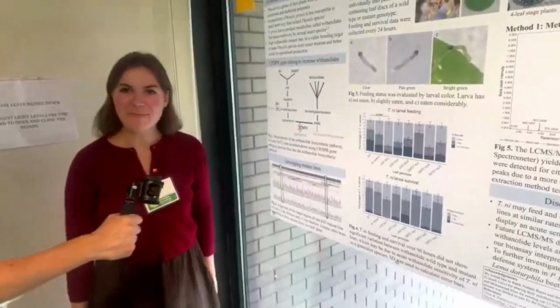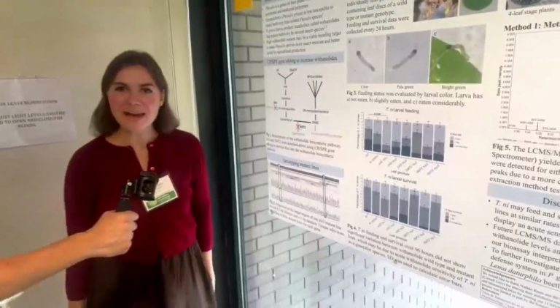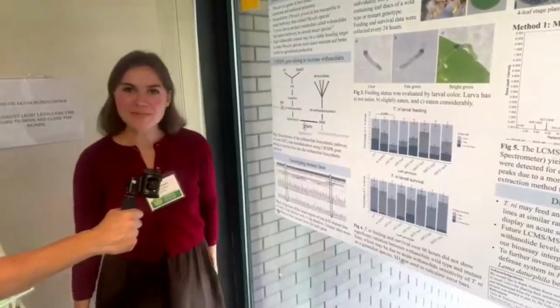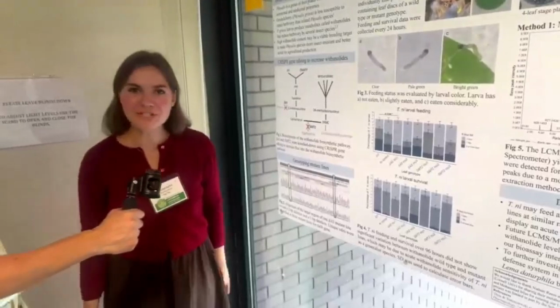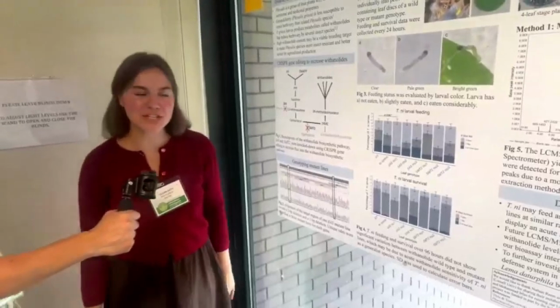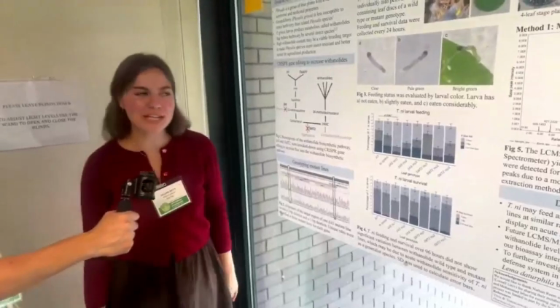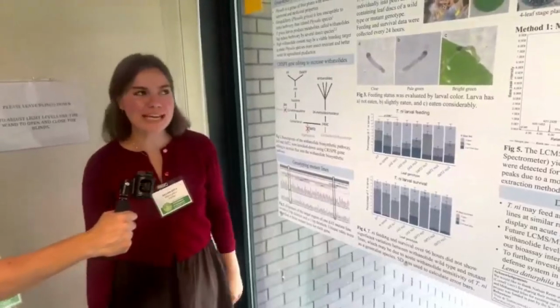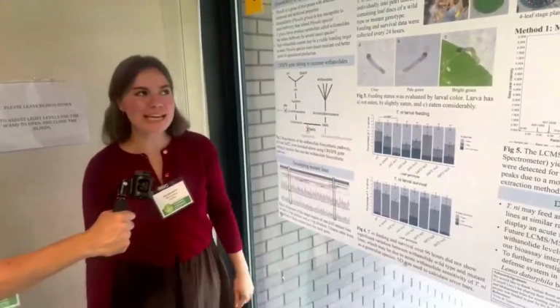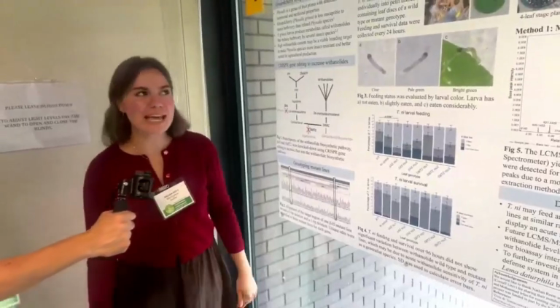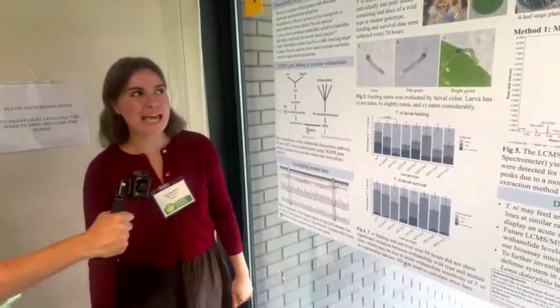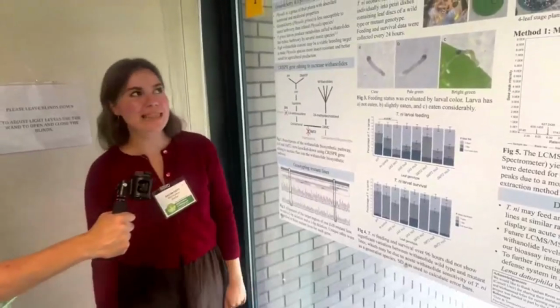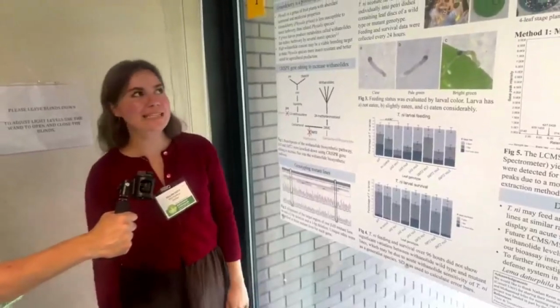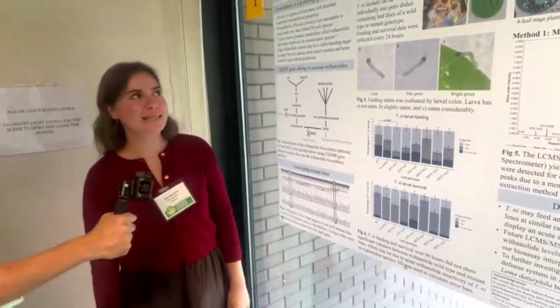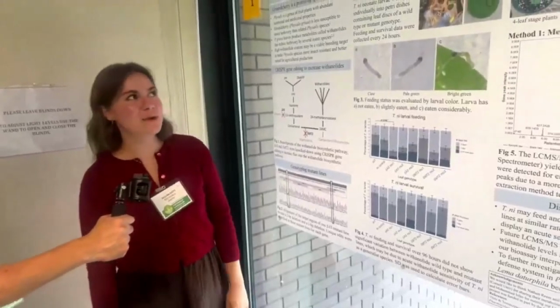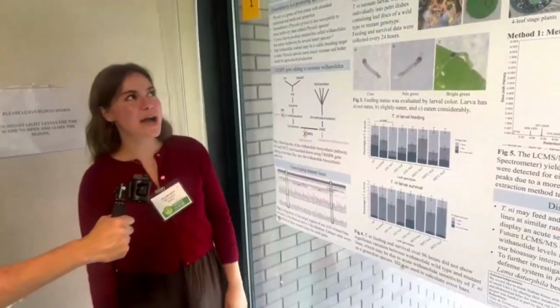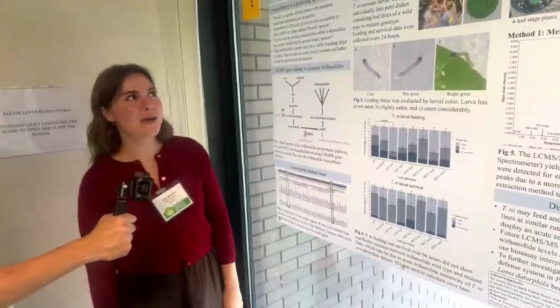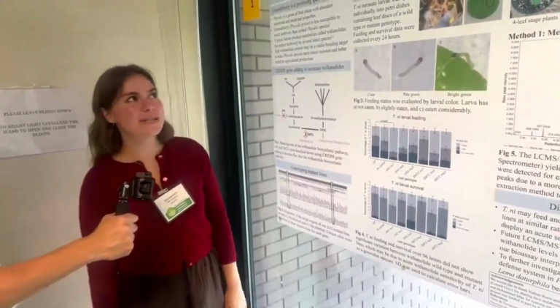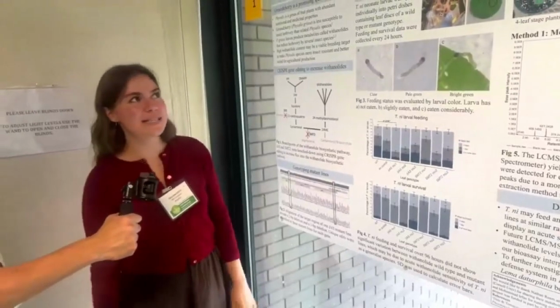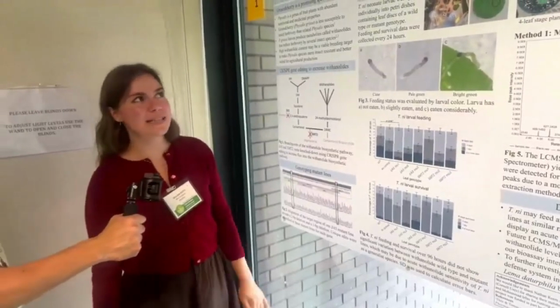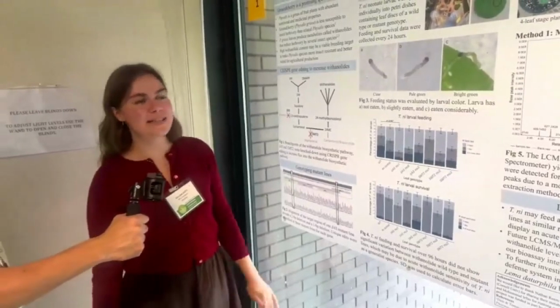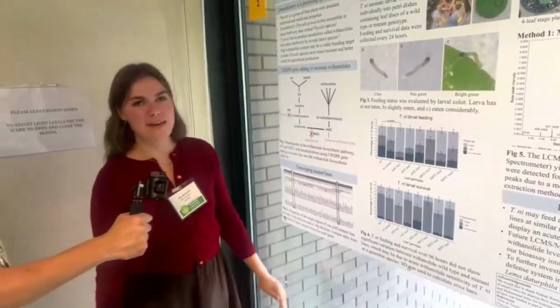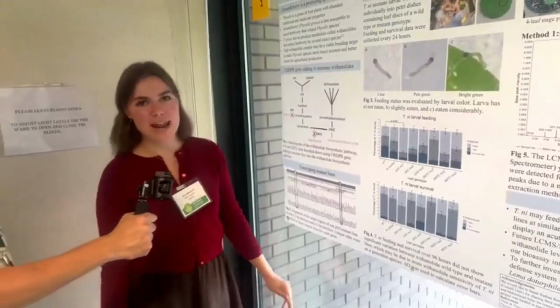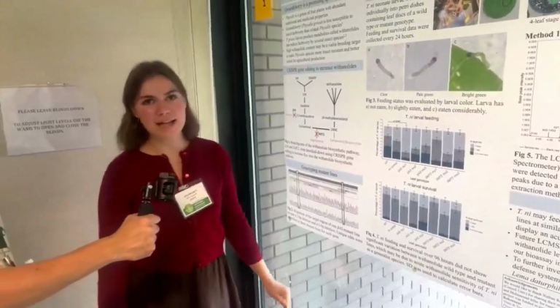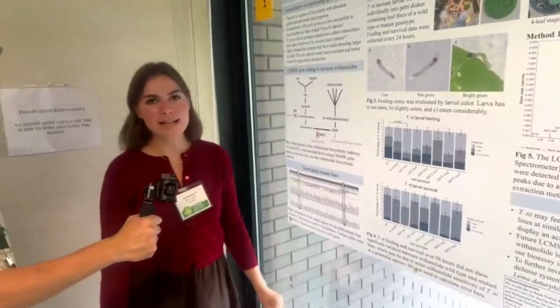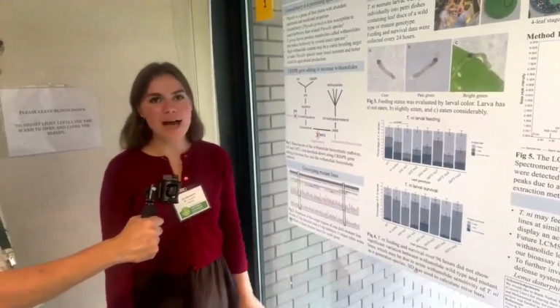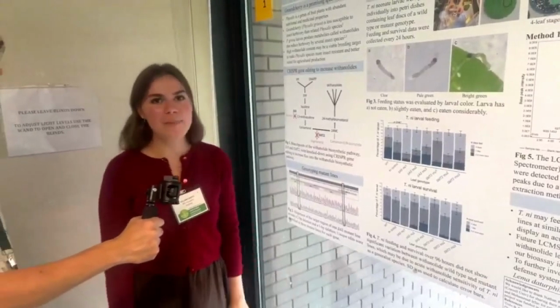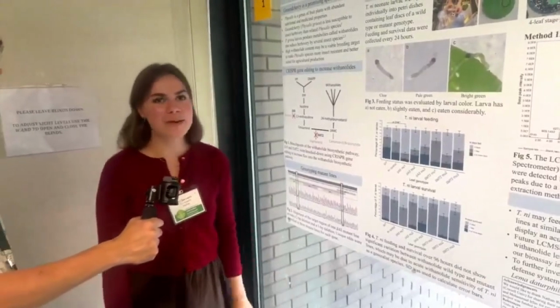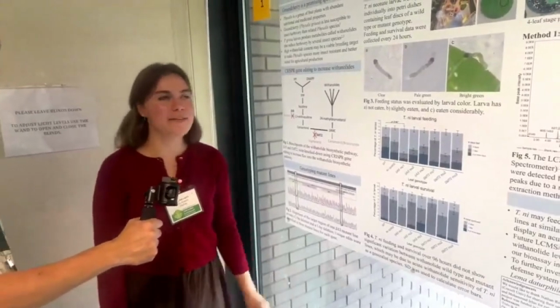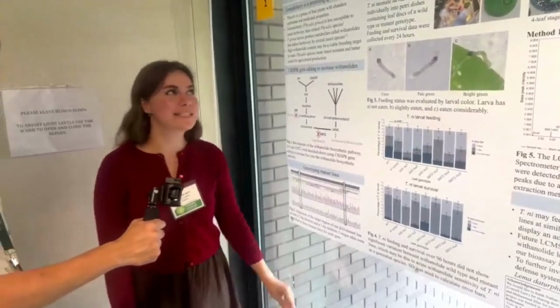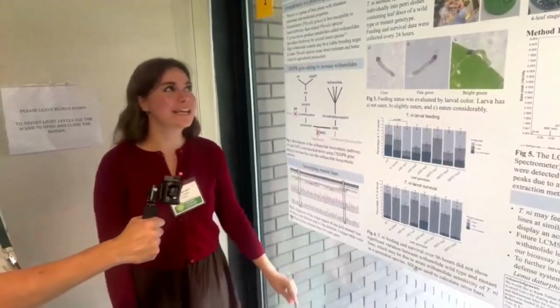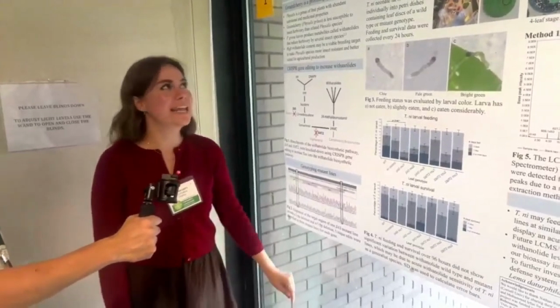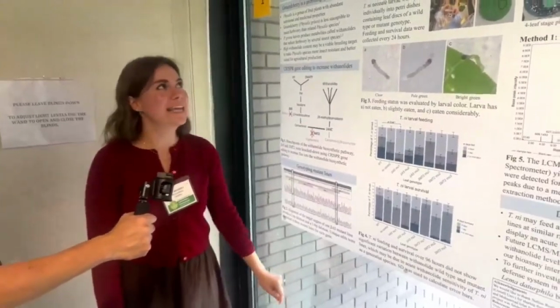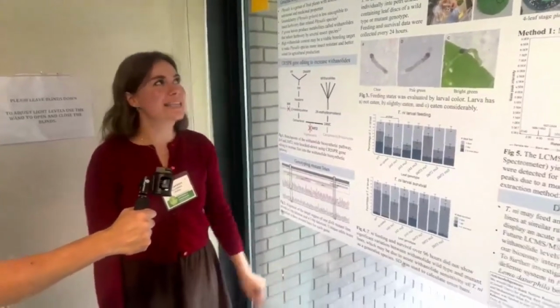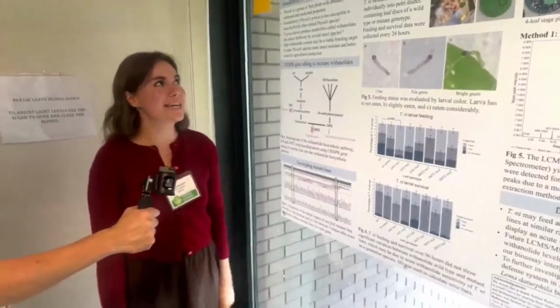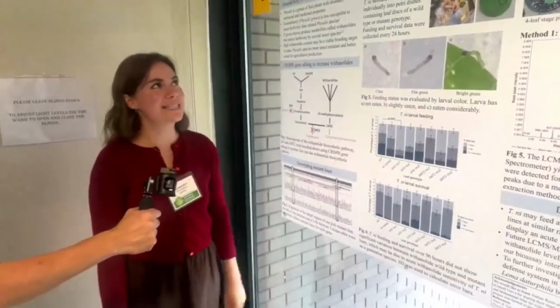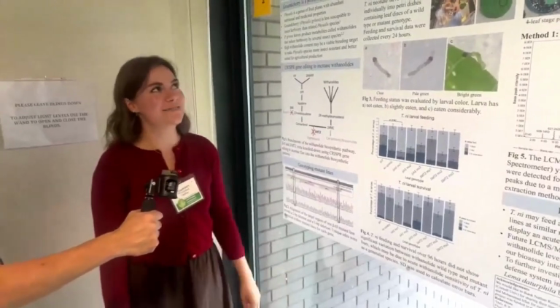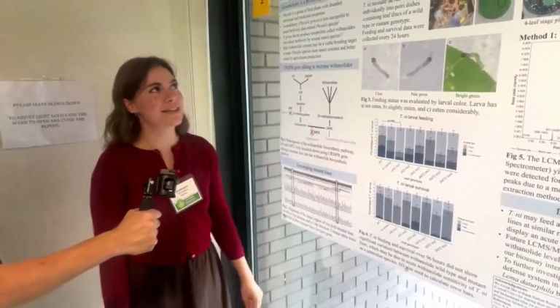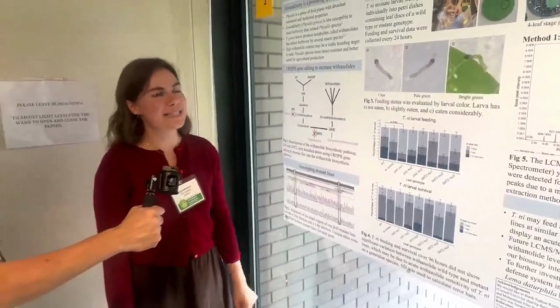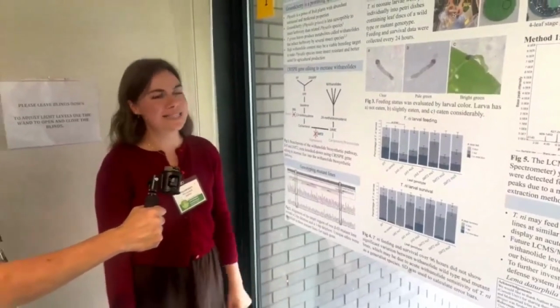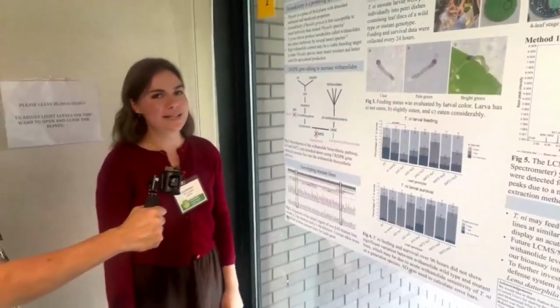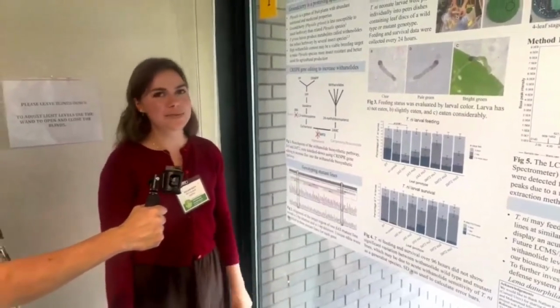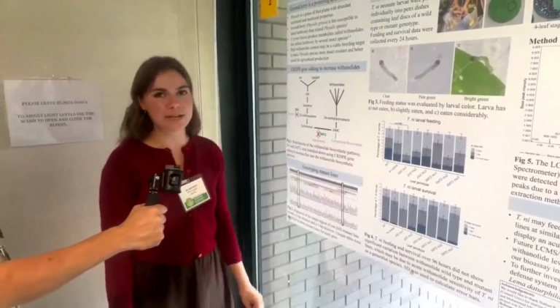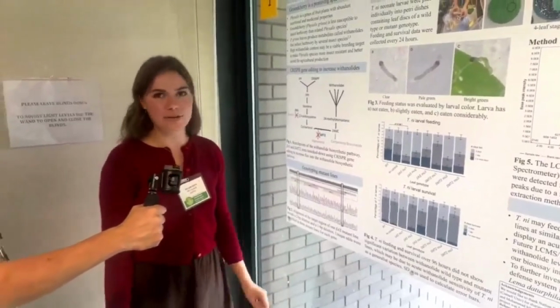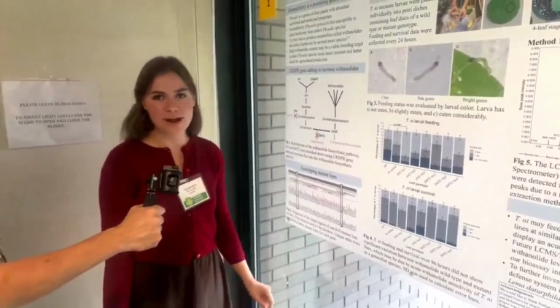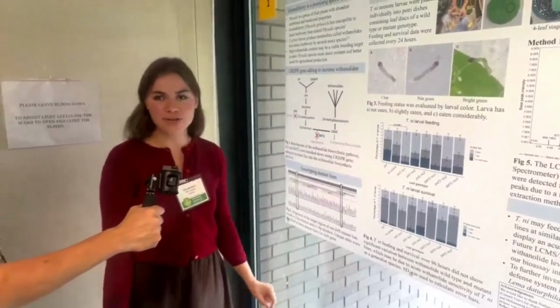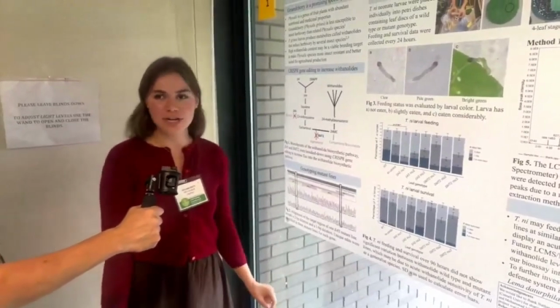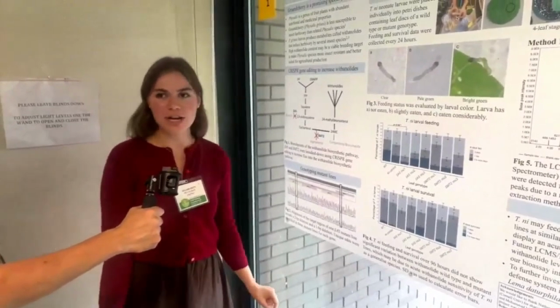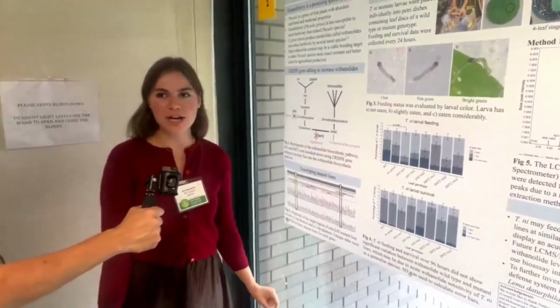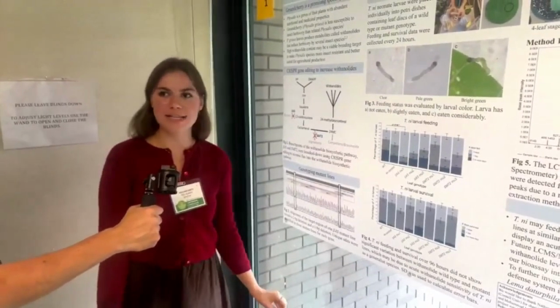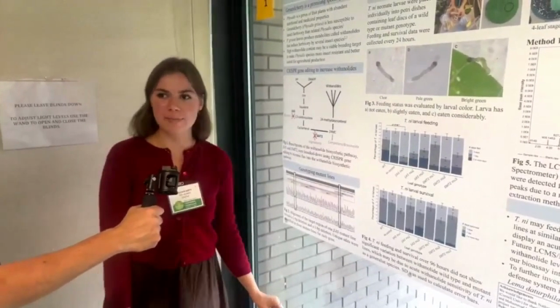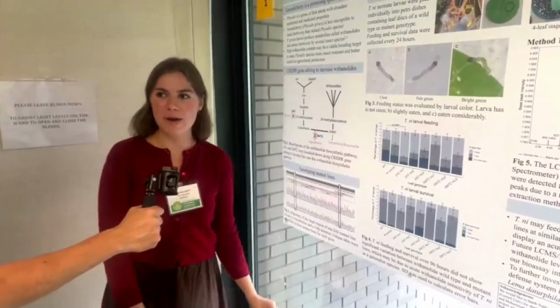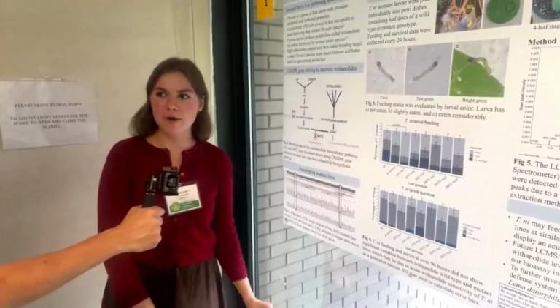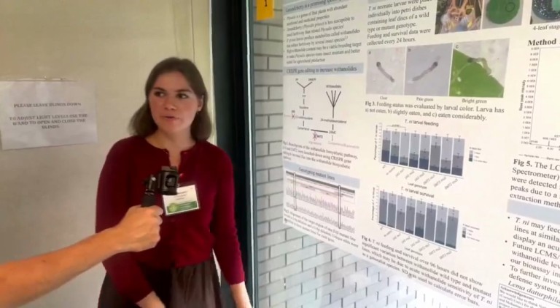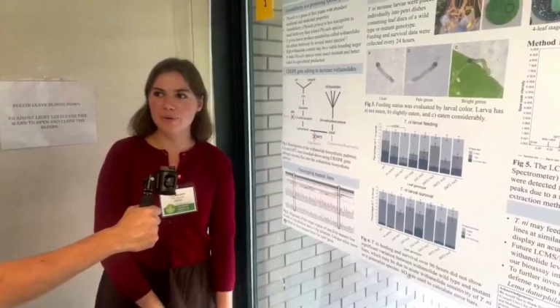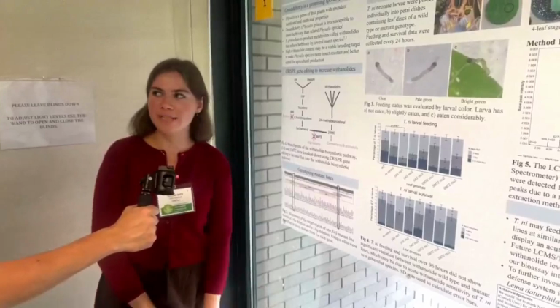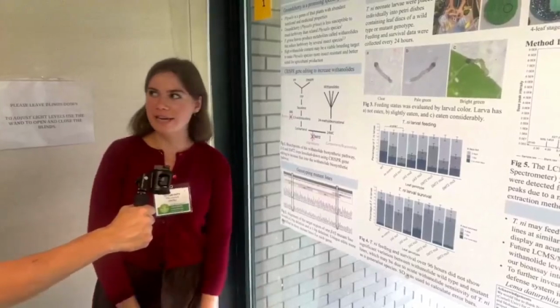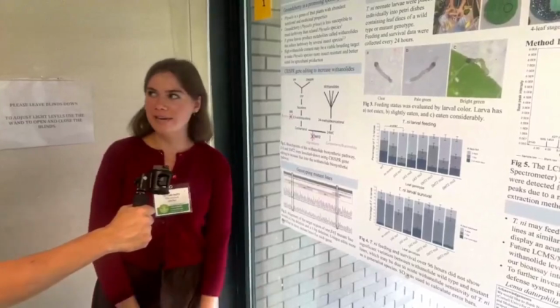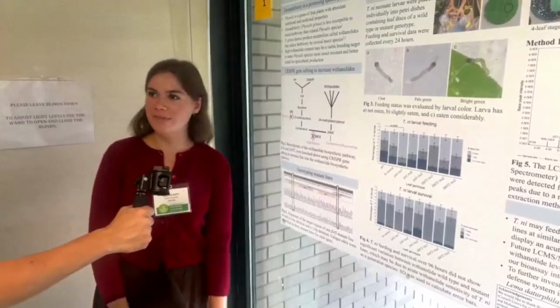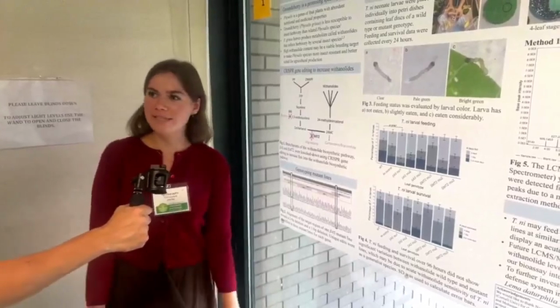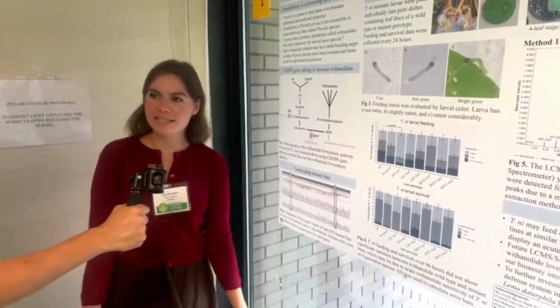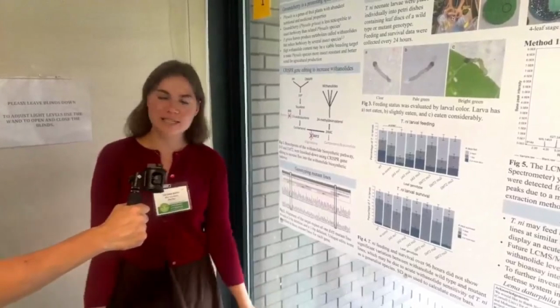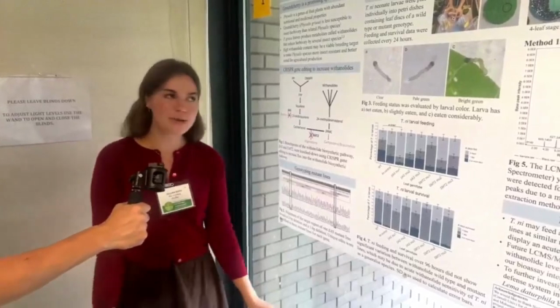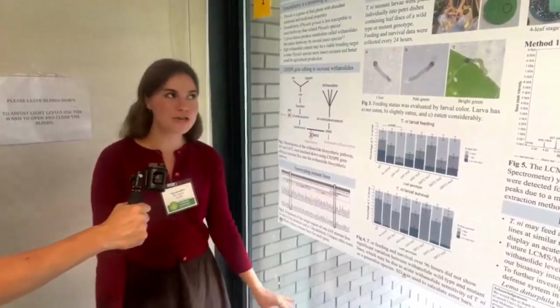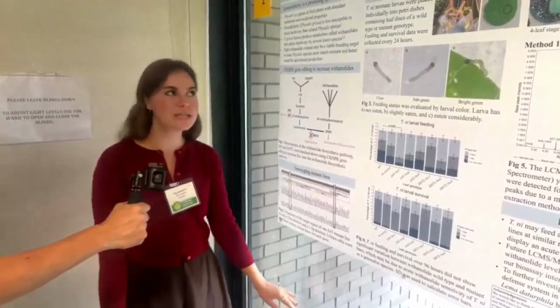My name is Jillian and this summer I was in the VanEck lab investigating insect defense systems in ground cherry as a model for related Physalis species.